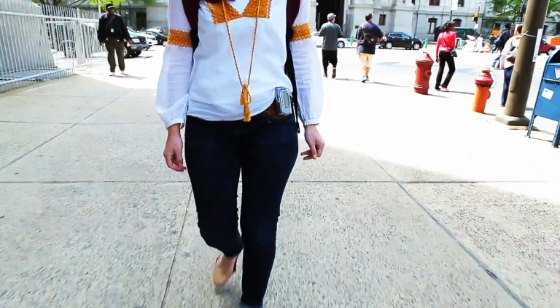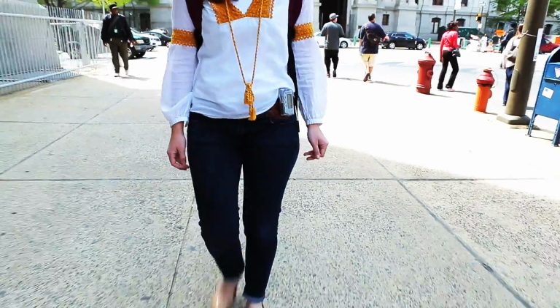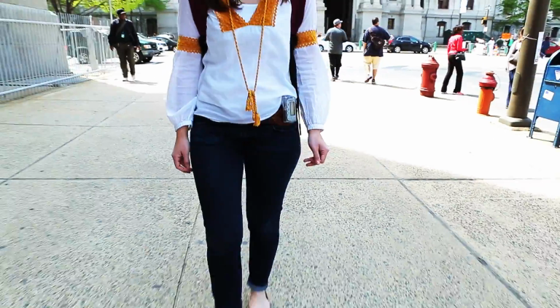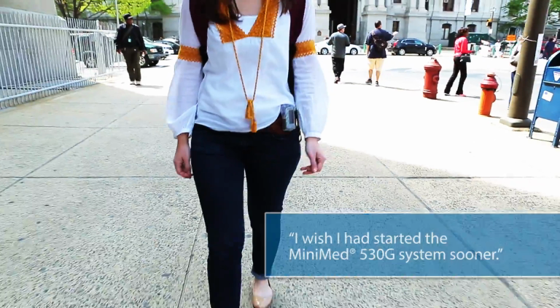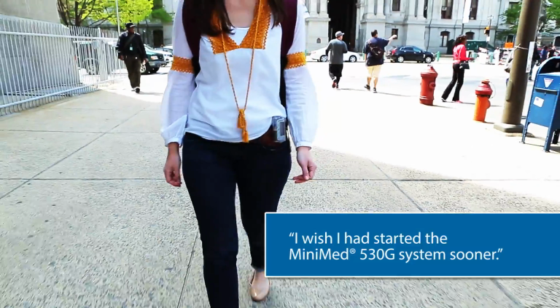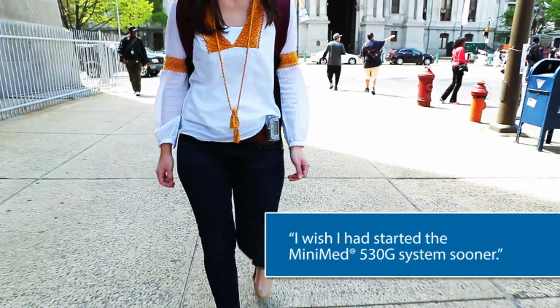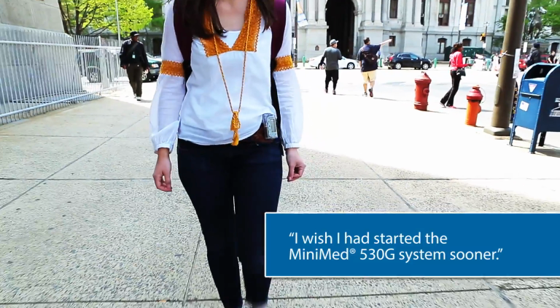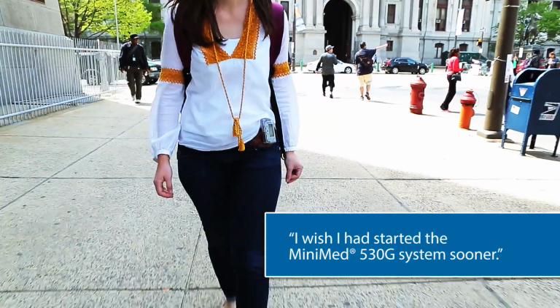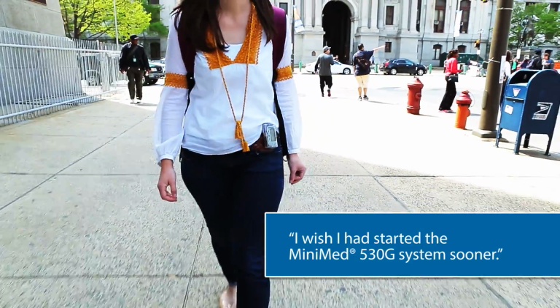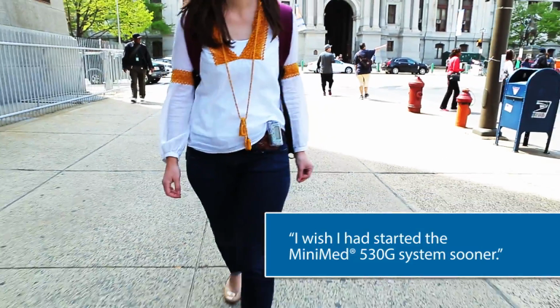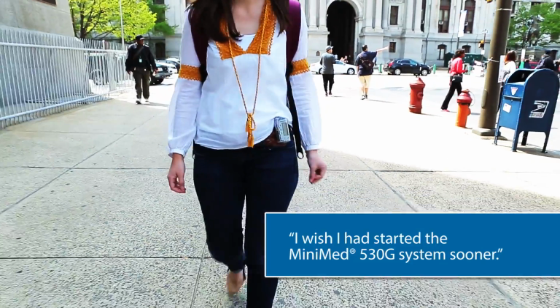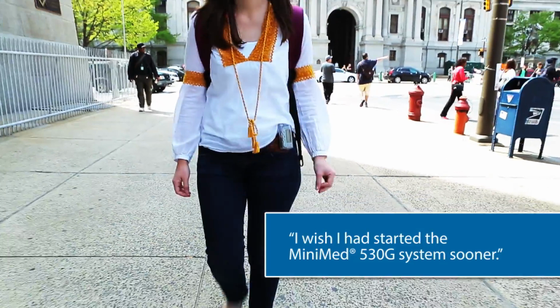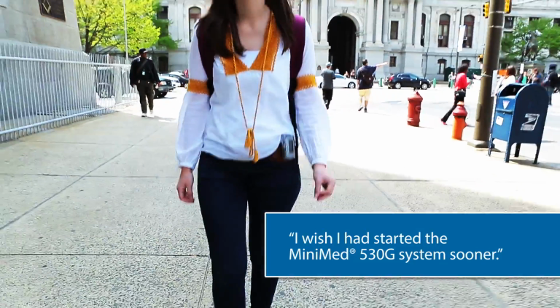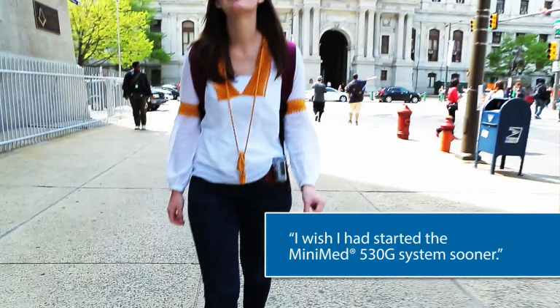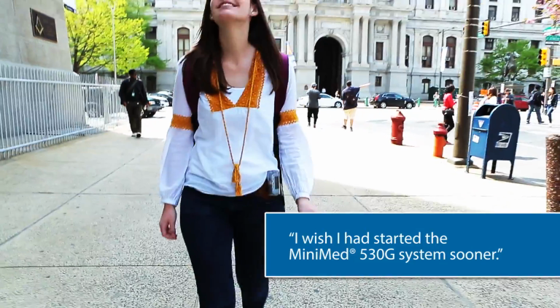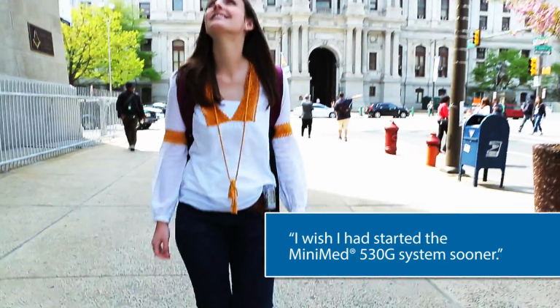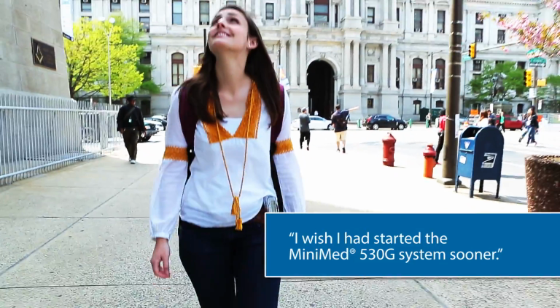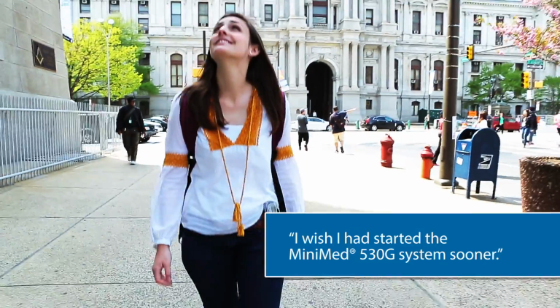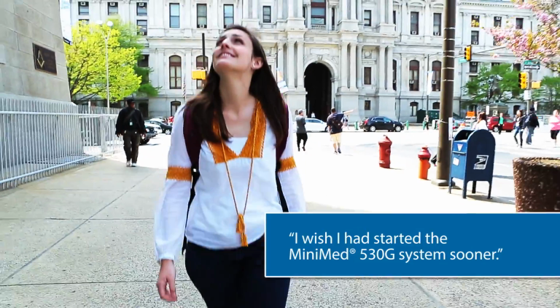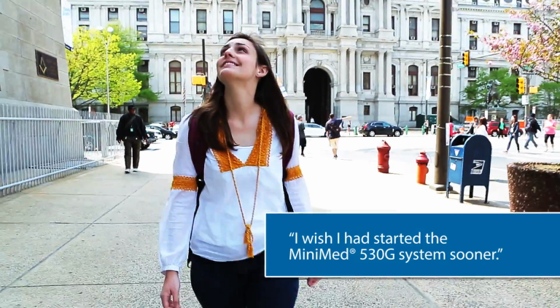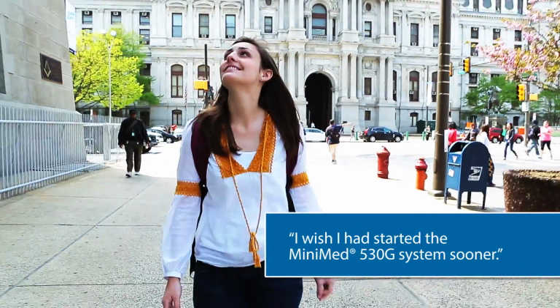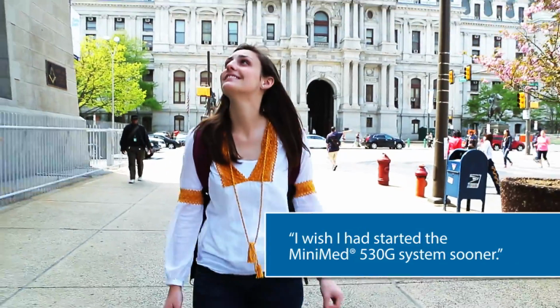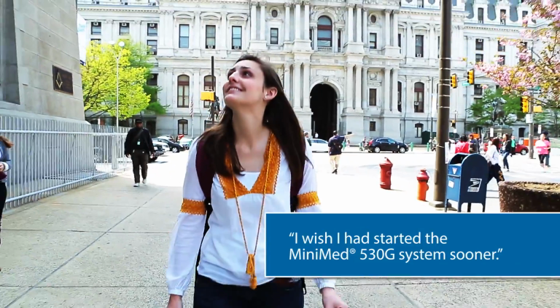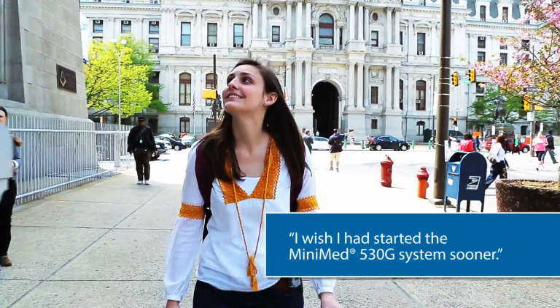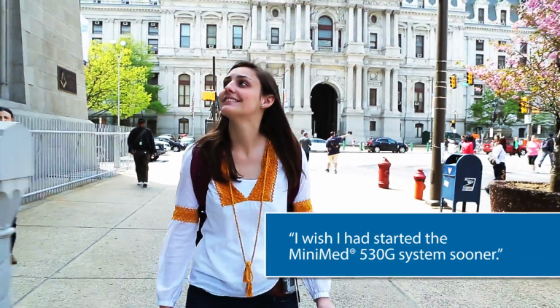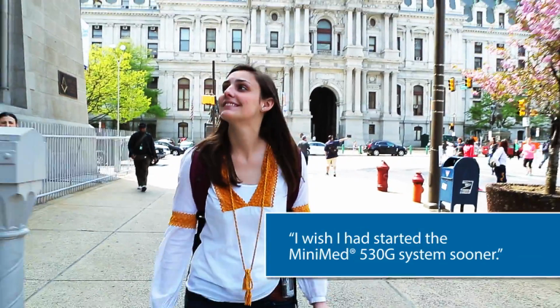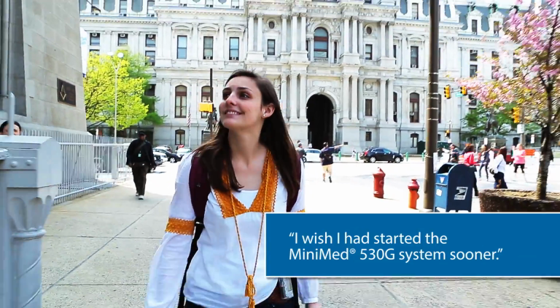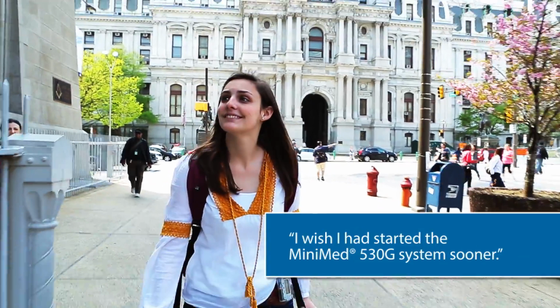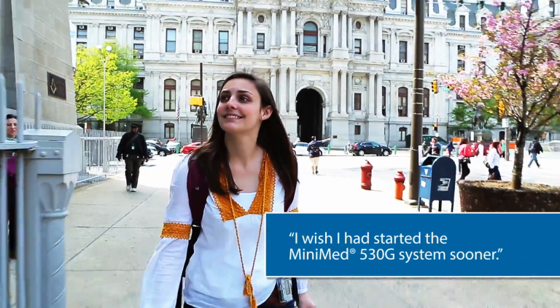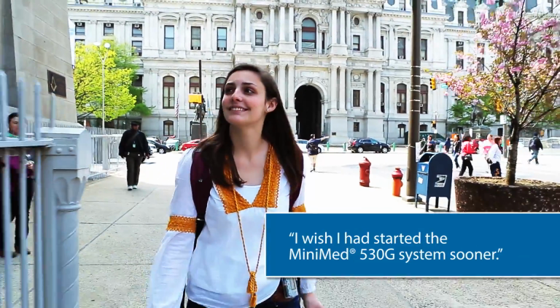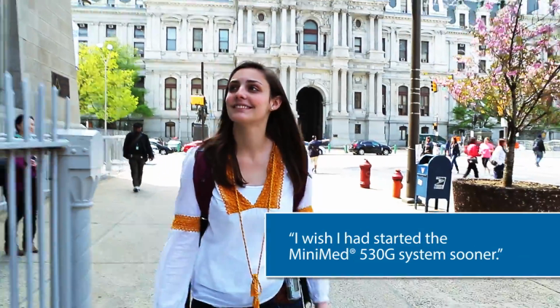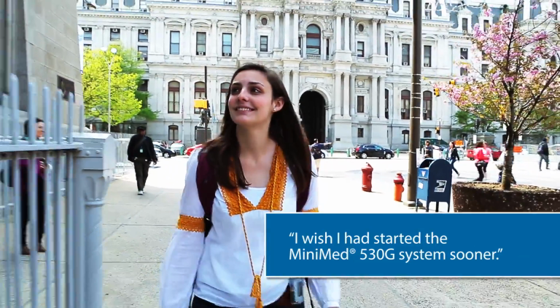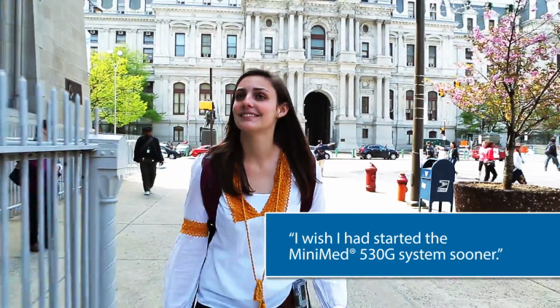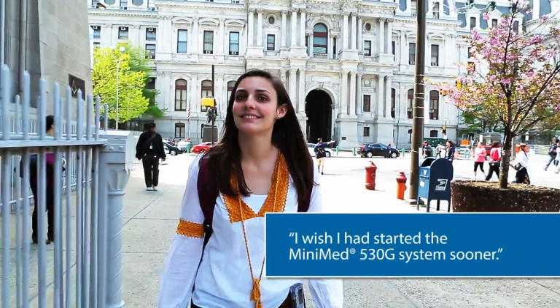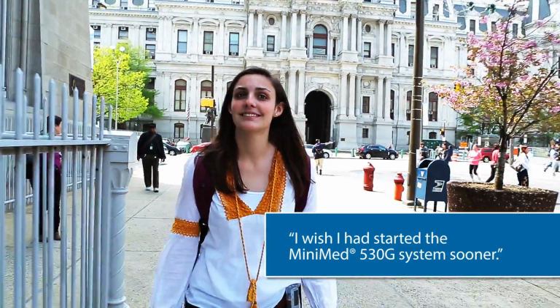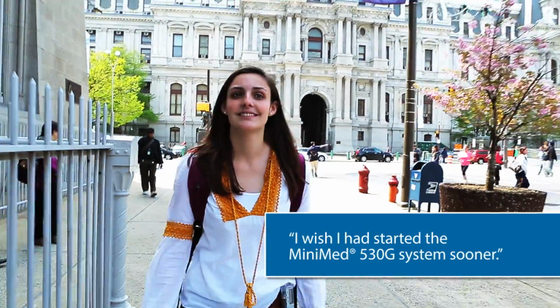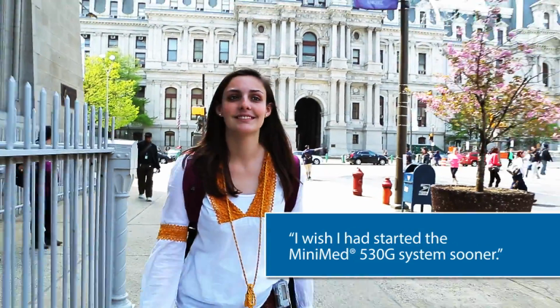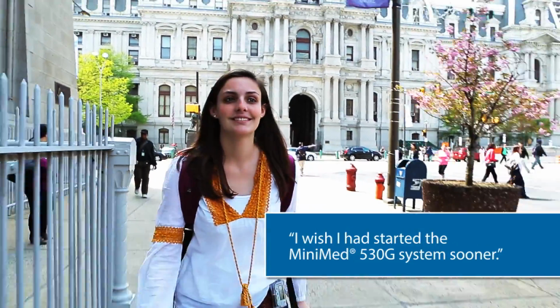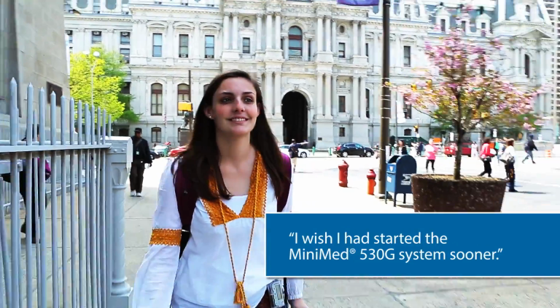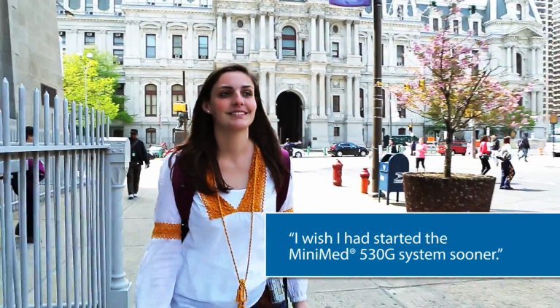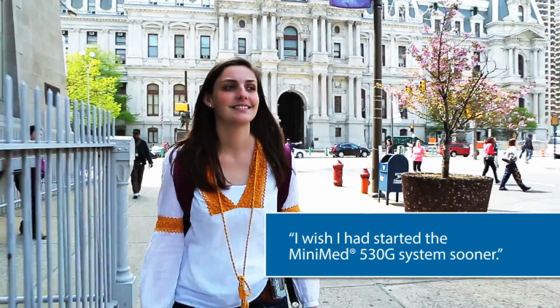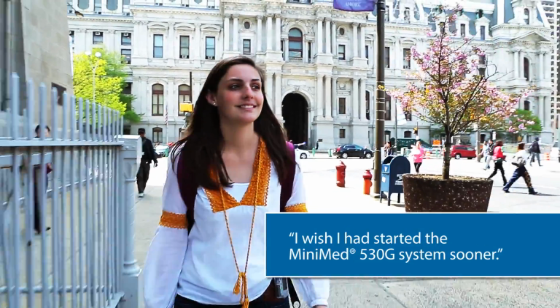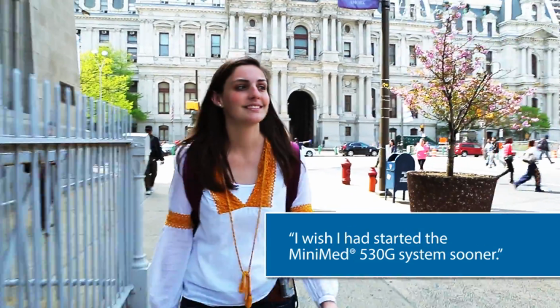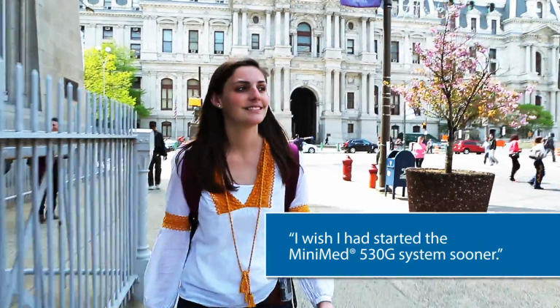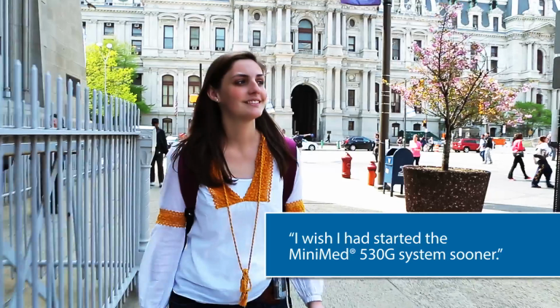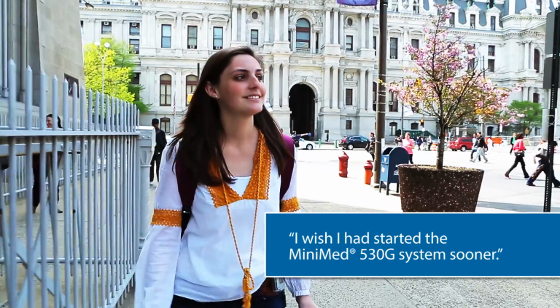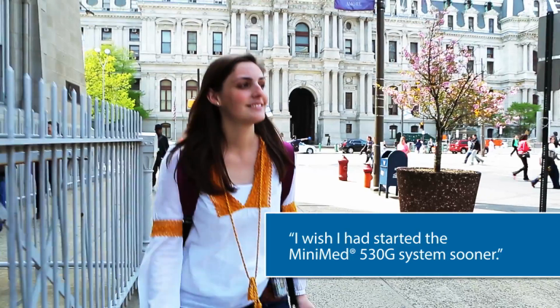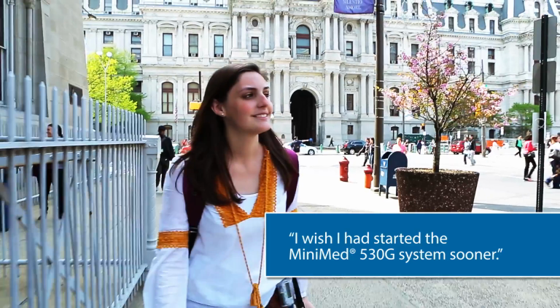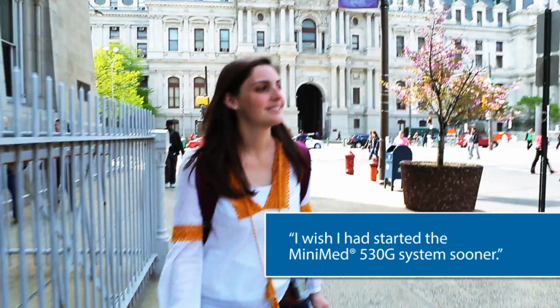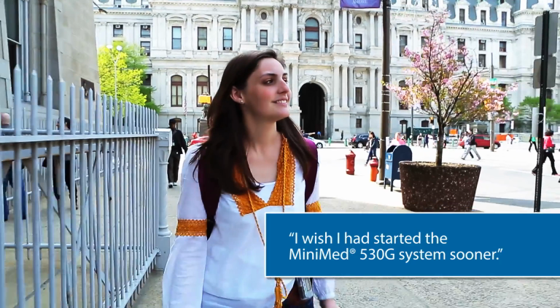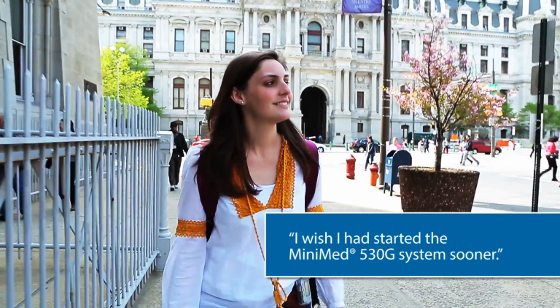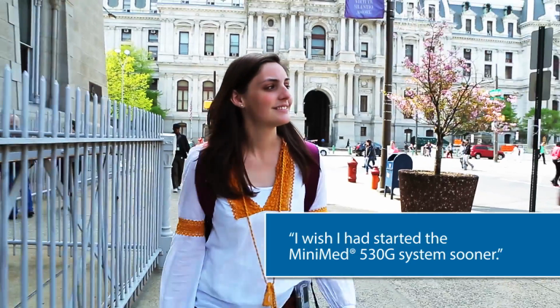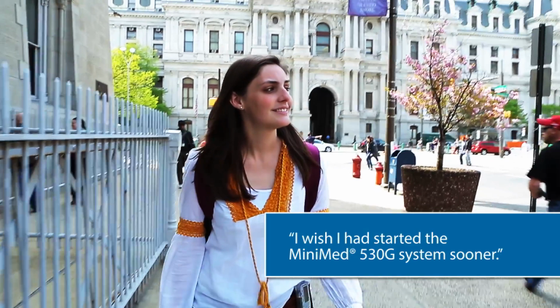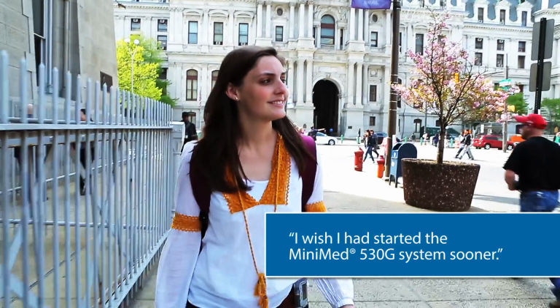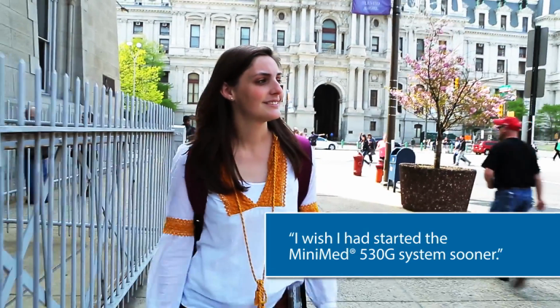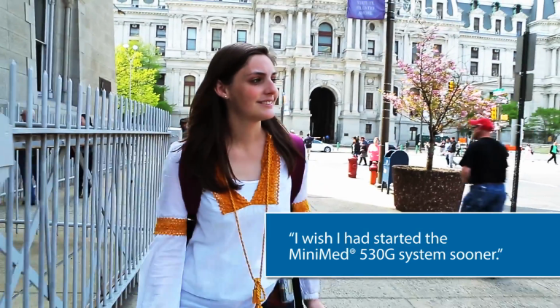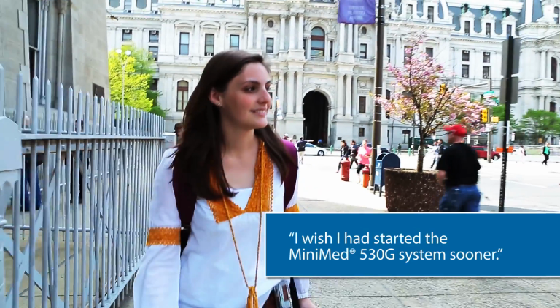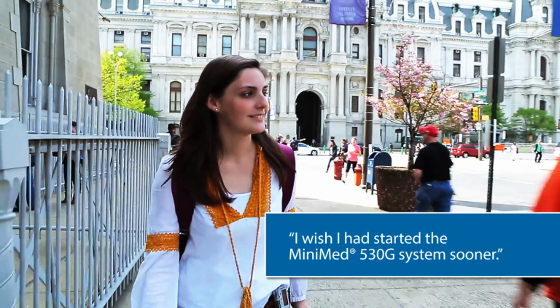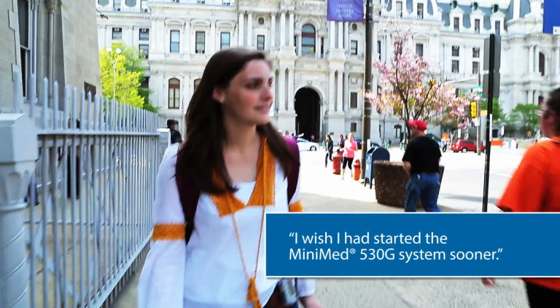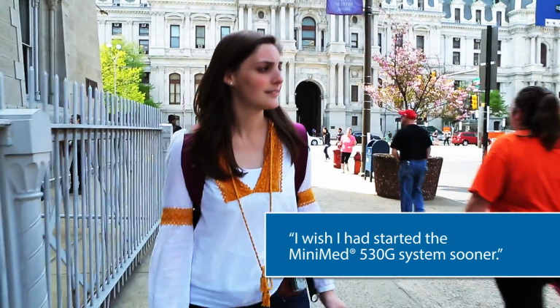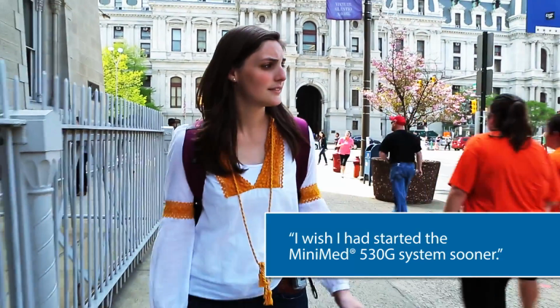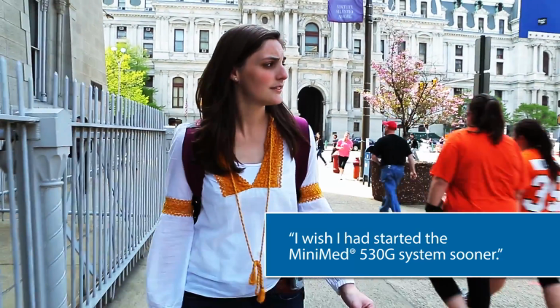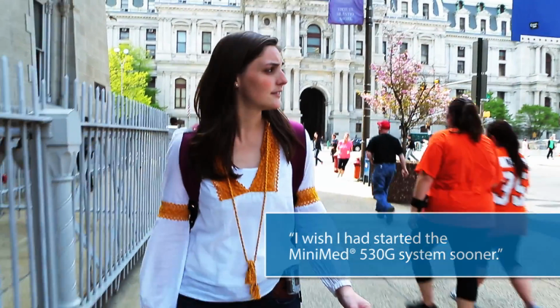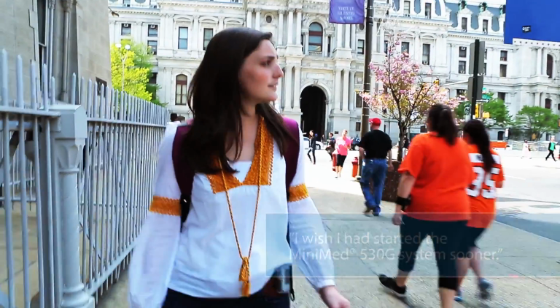I'm glad I switched from Animus to an integrated system that gives me better control. The MiniMed 530G is the only system that takes action when I need it to.